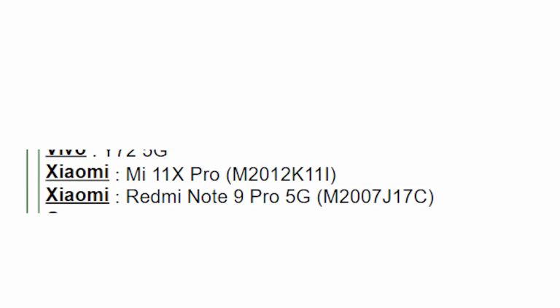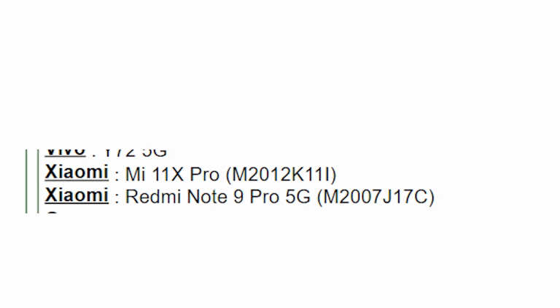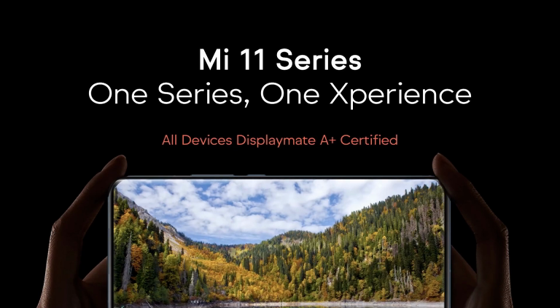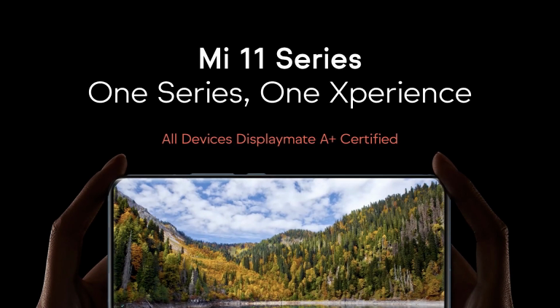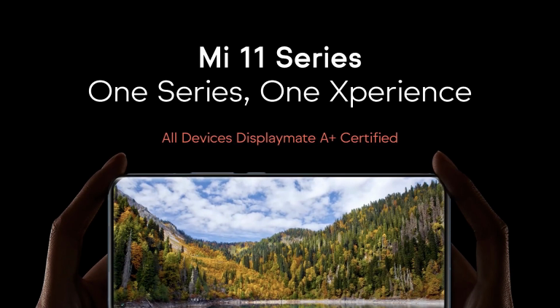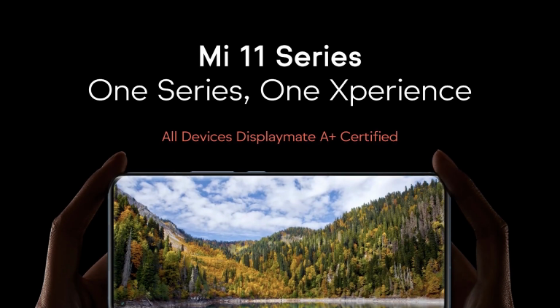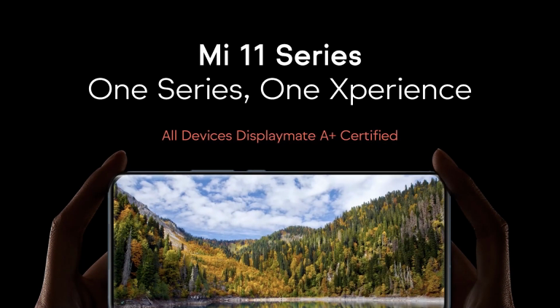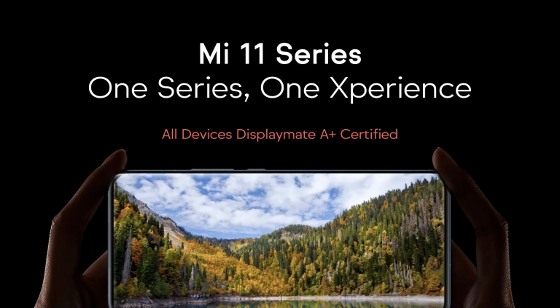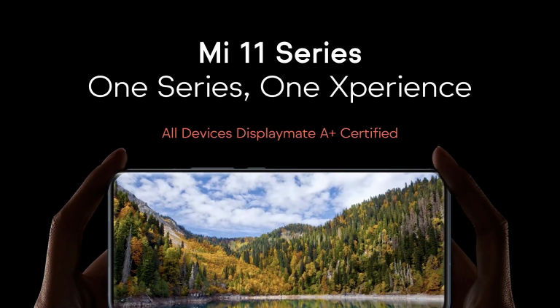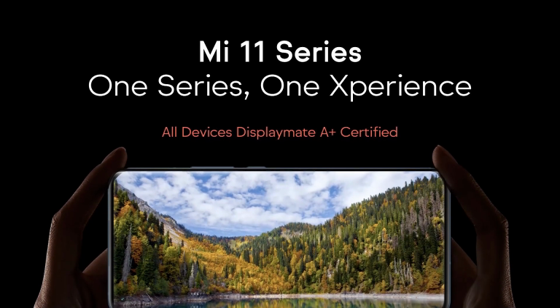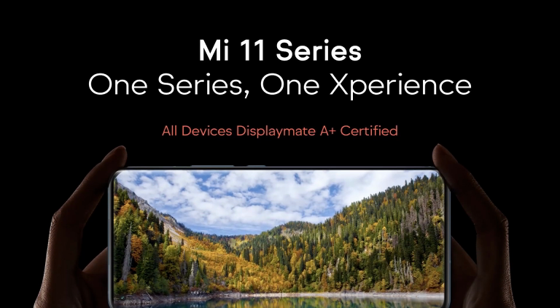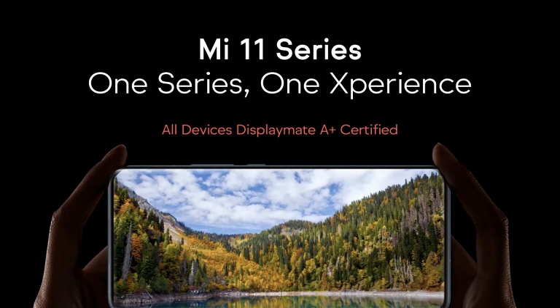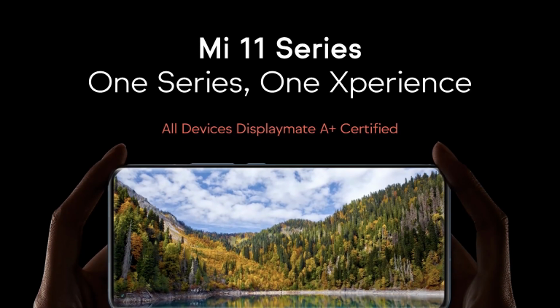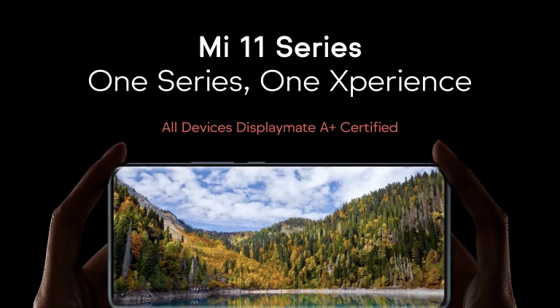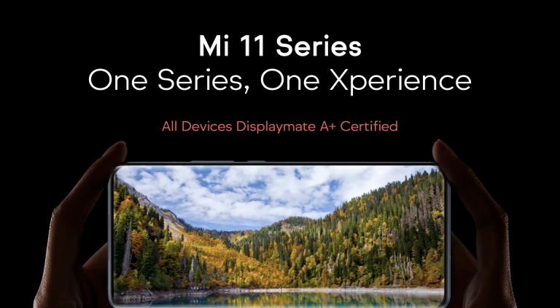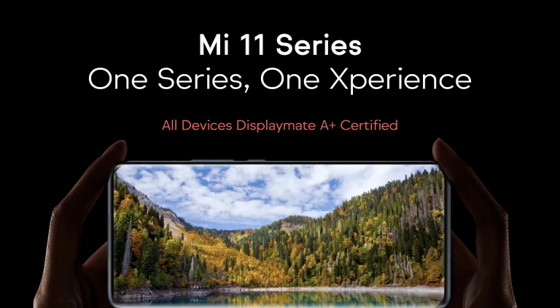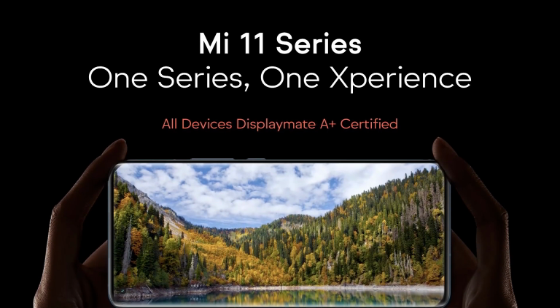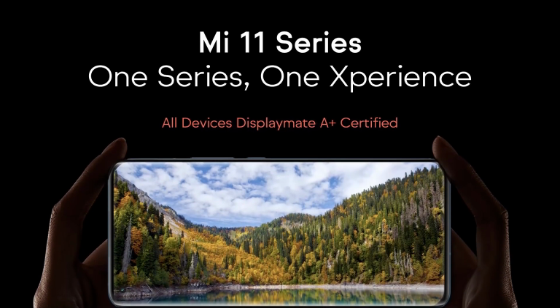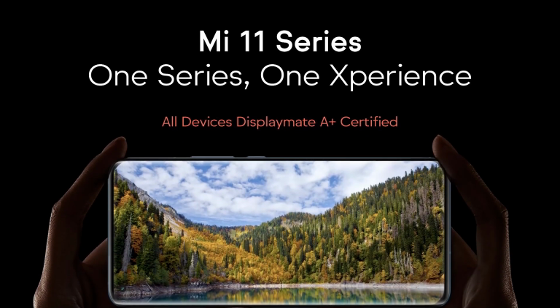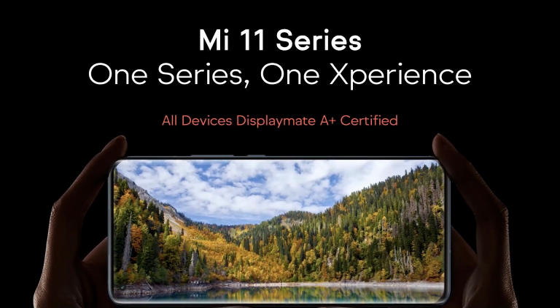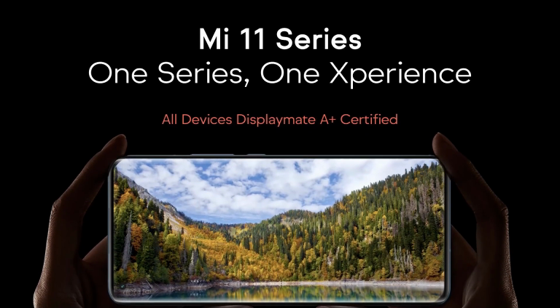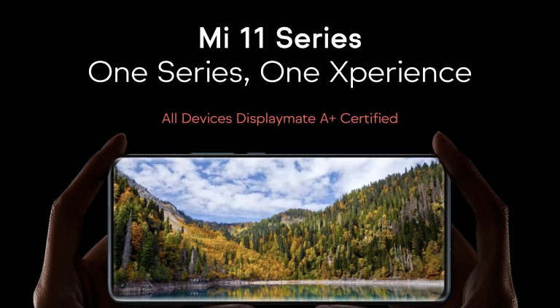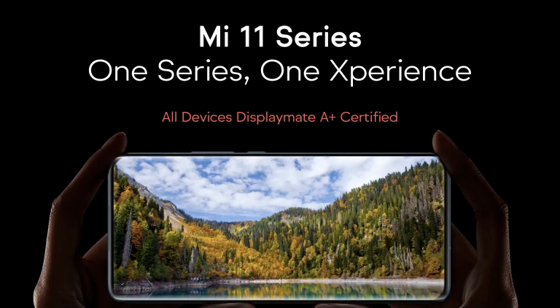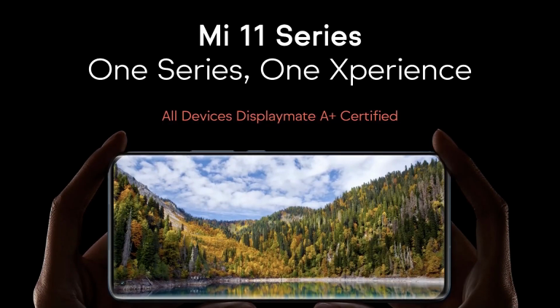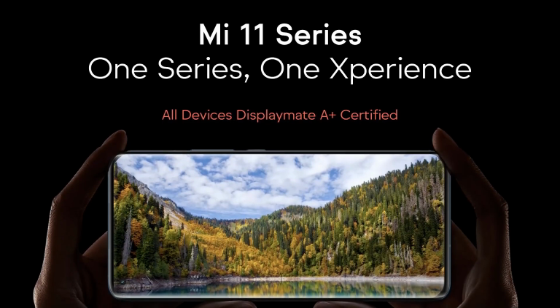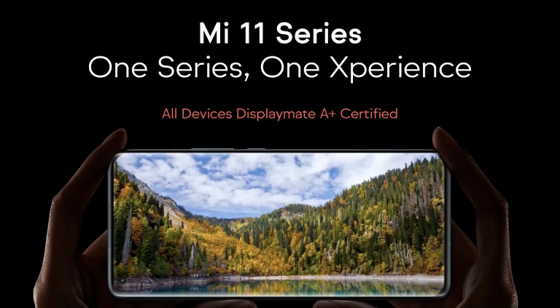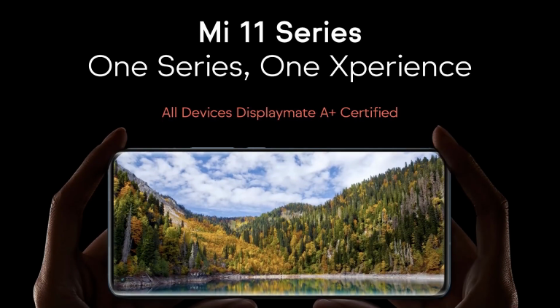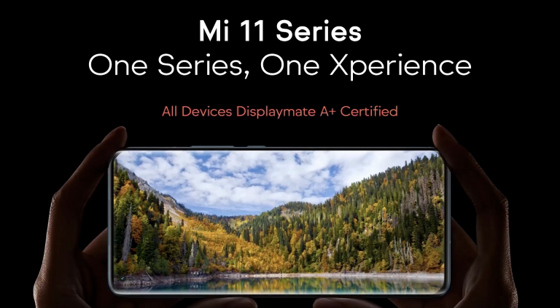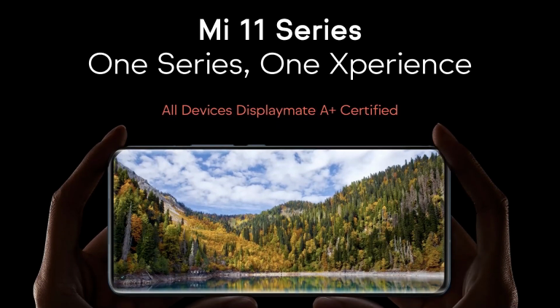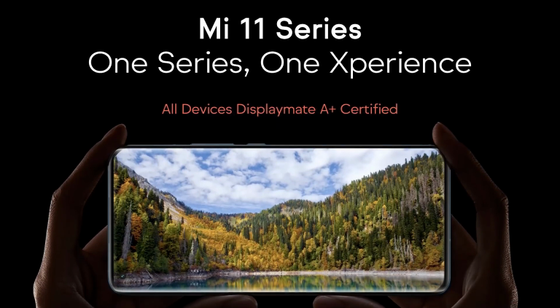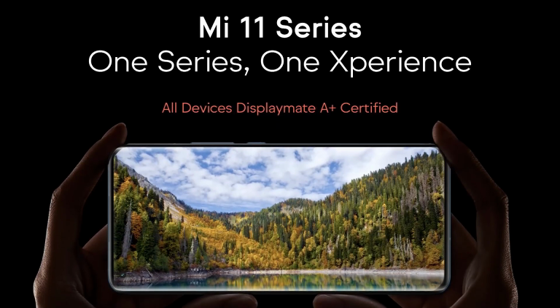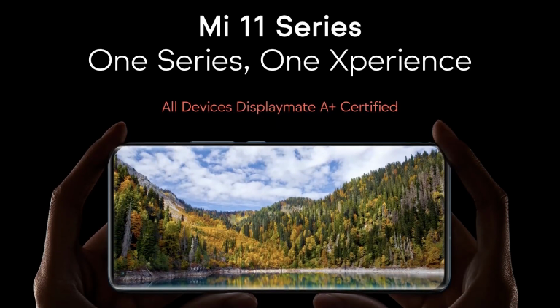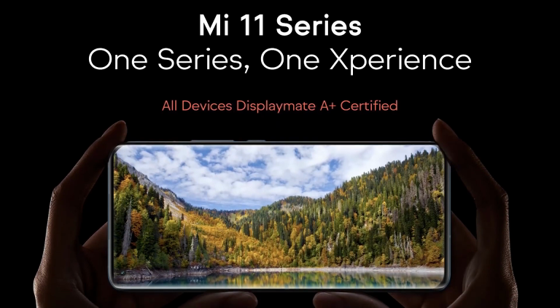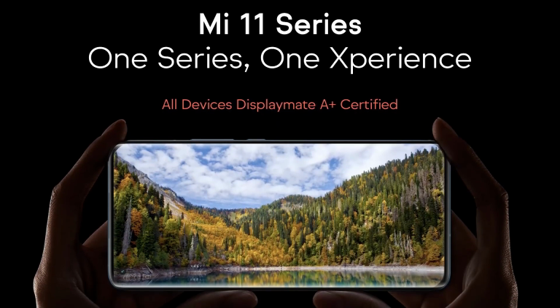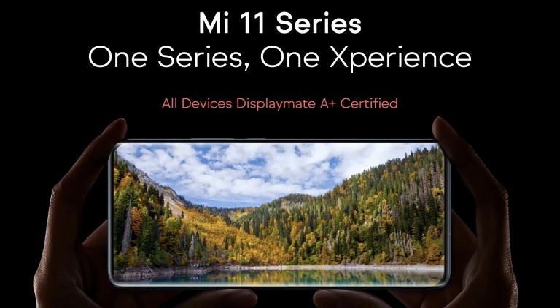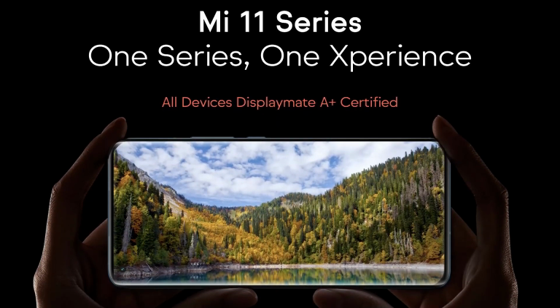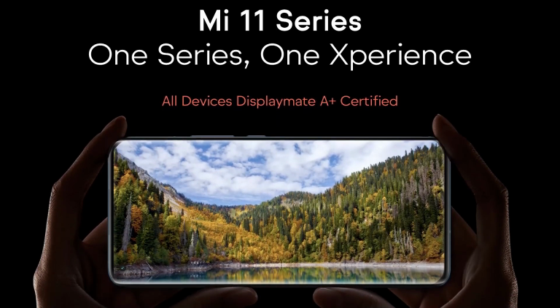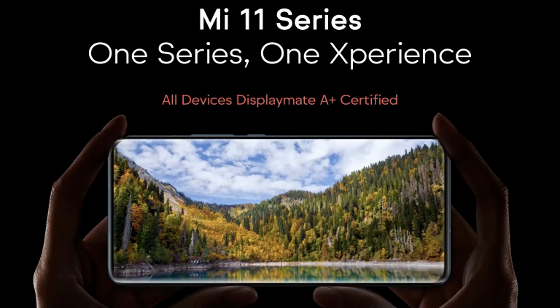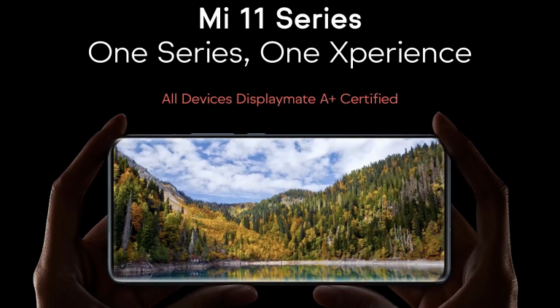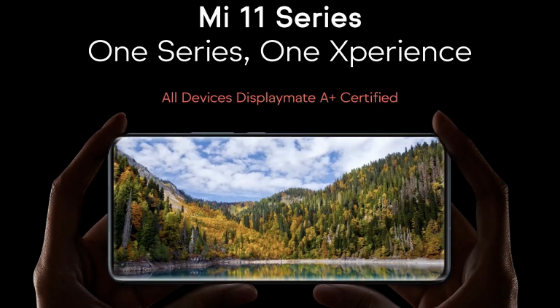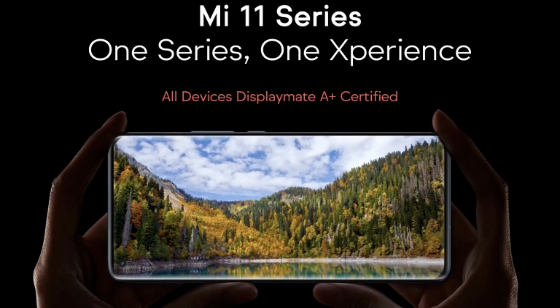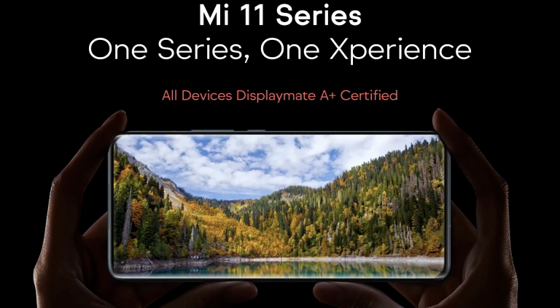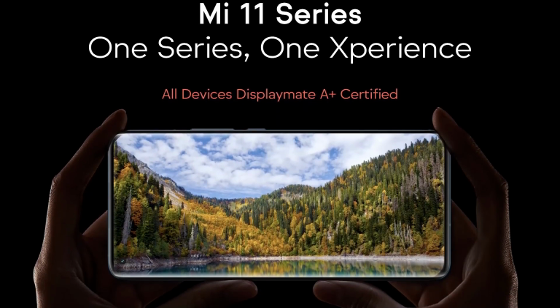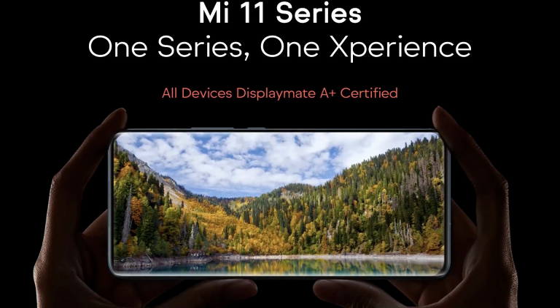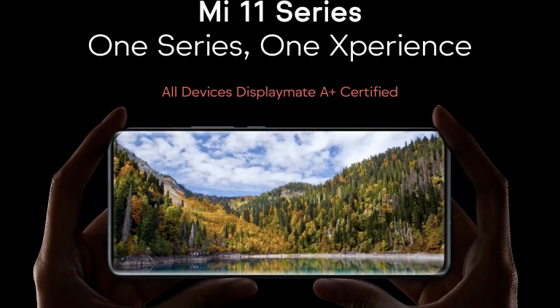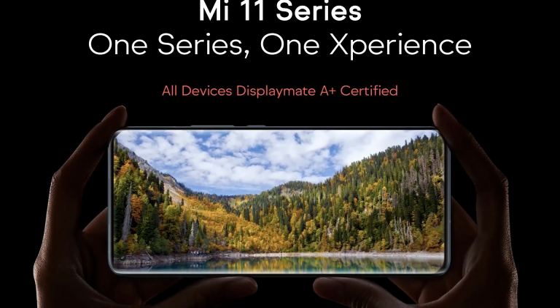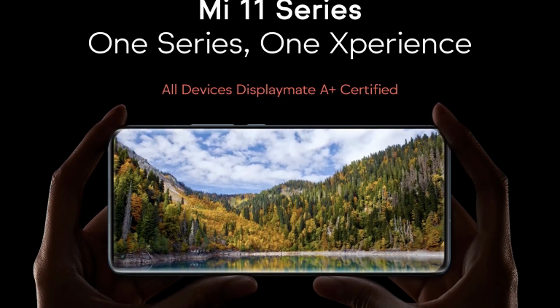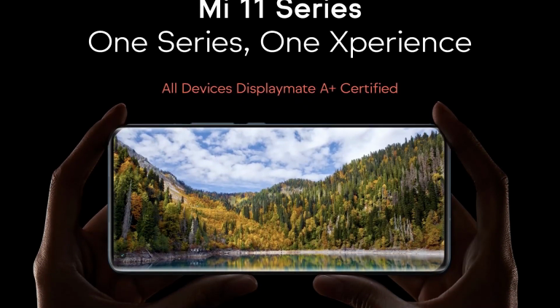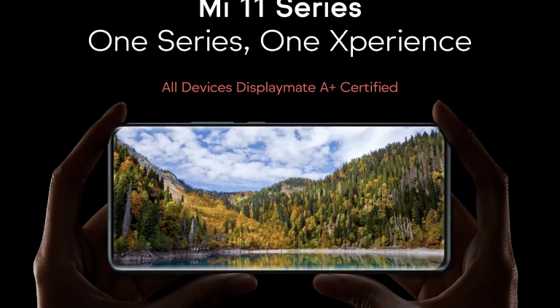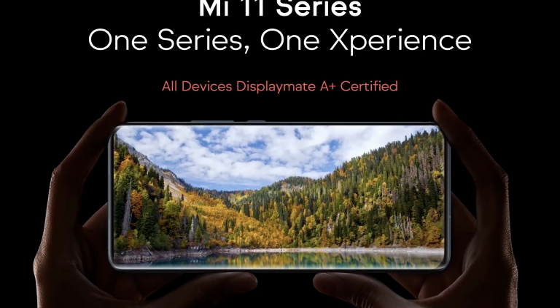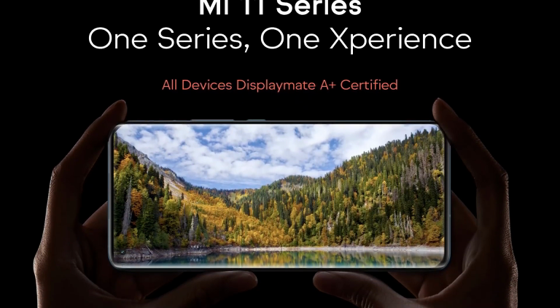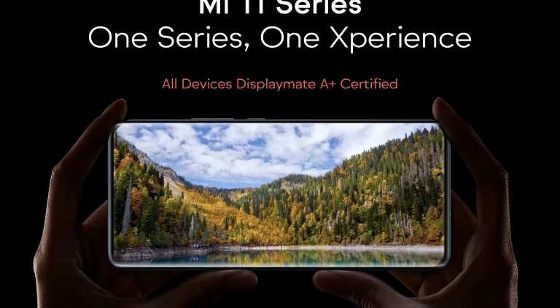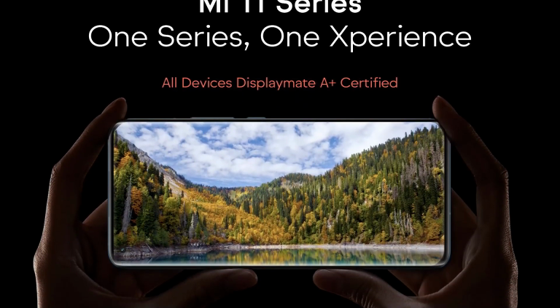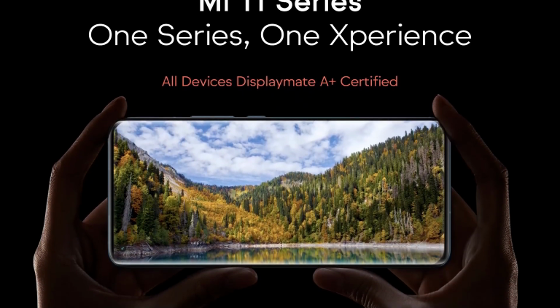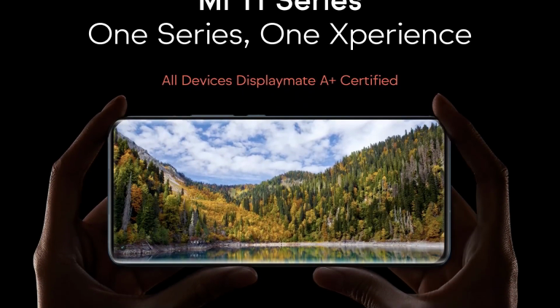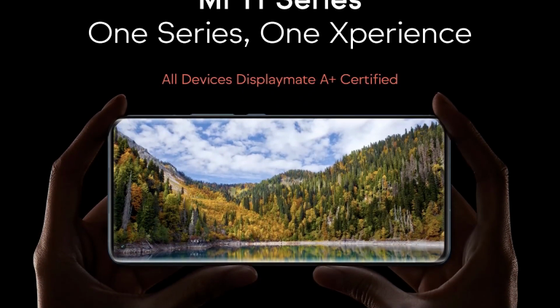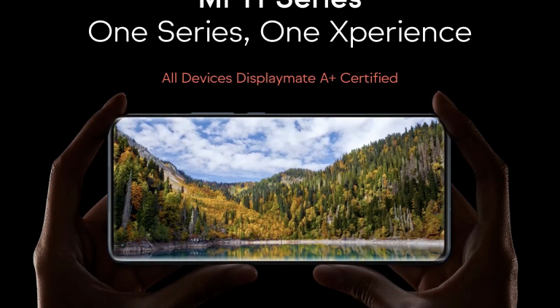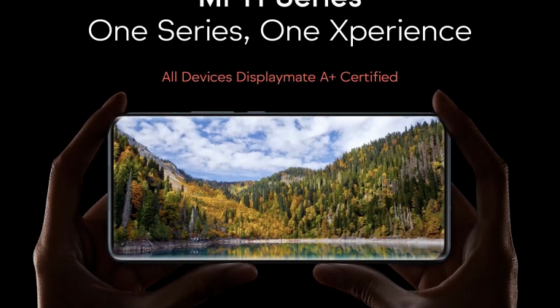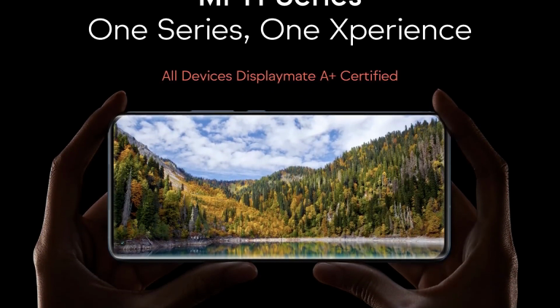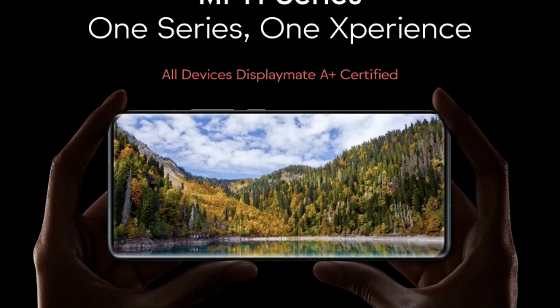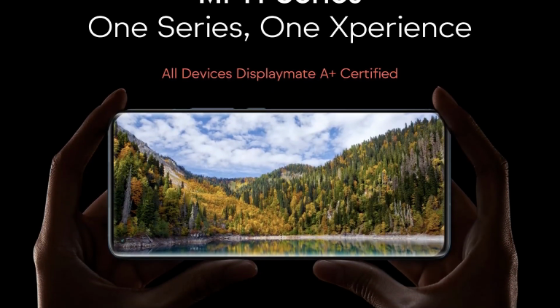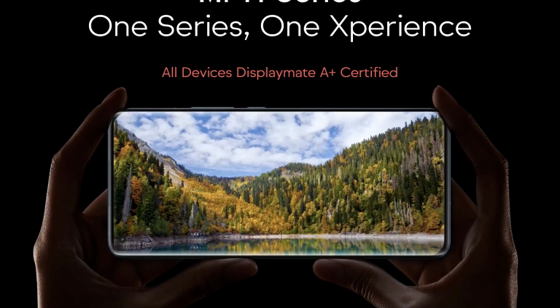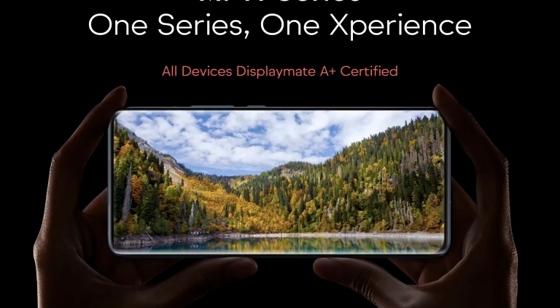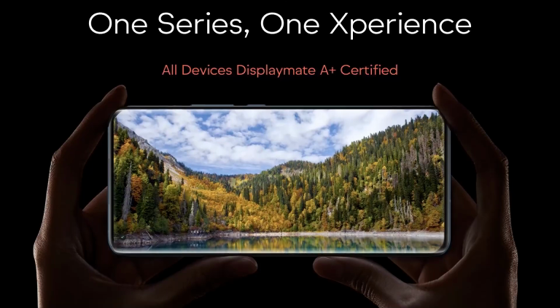Now, it's not necessarily a bad thing. If Xiaomi launches these devices at the right price, then it's definitely going to be very successful.